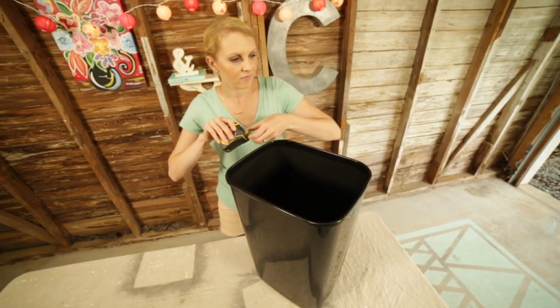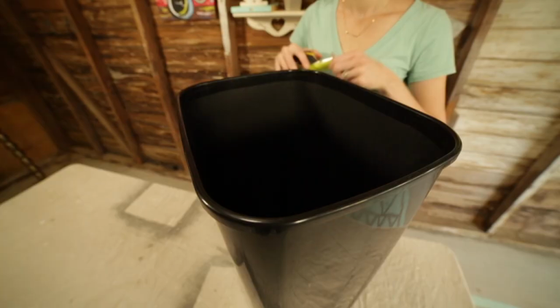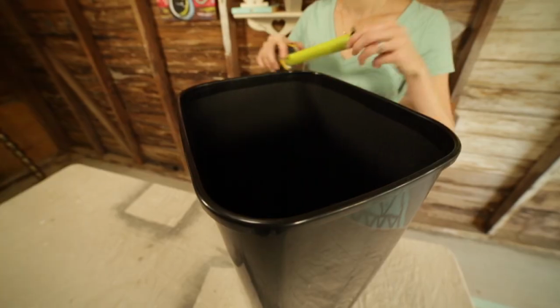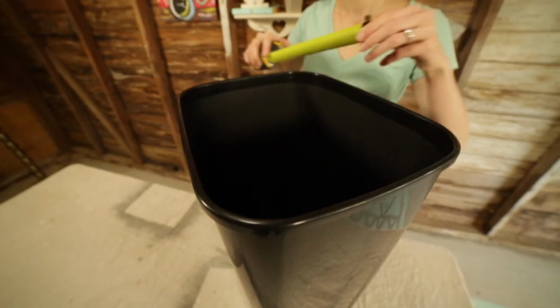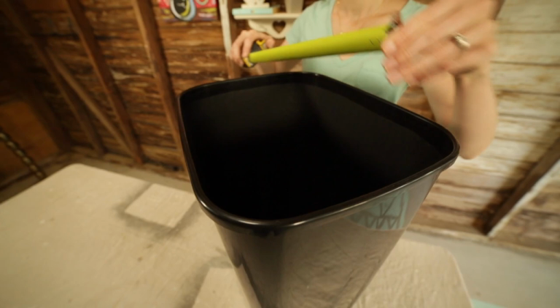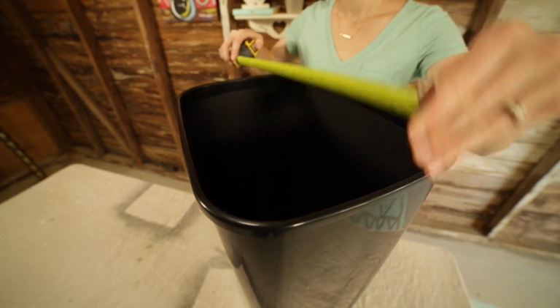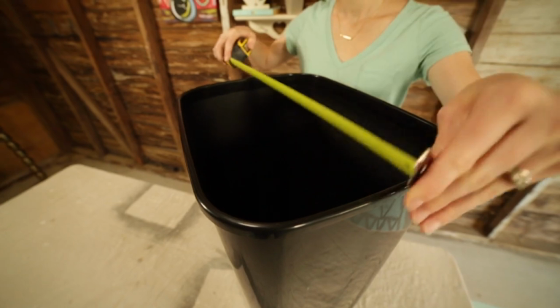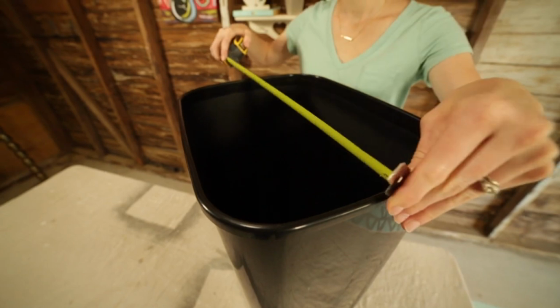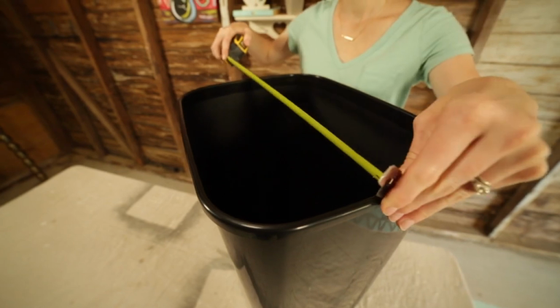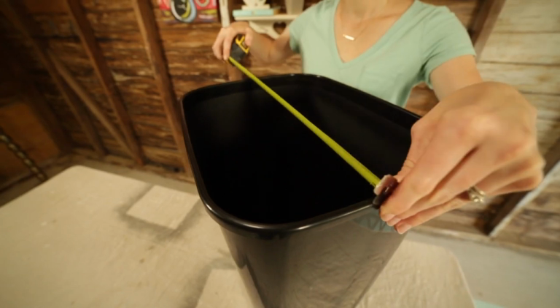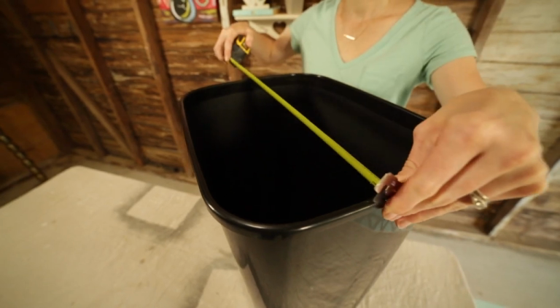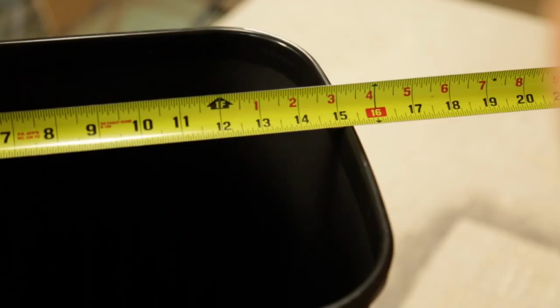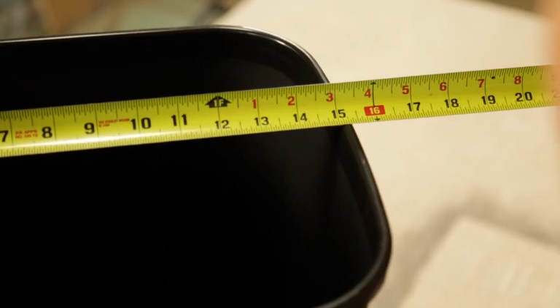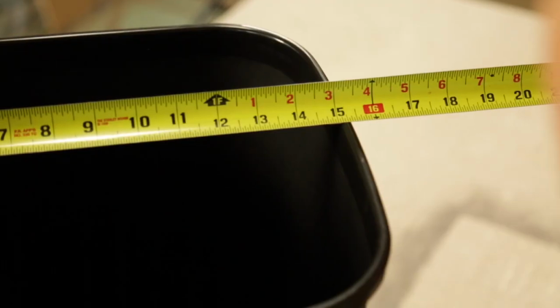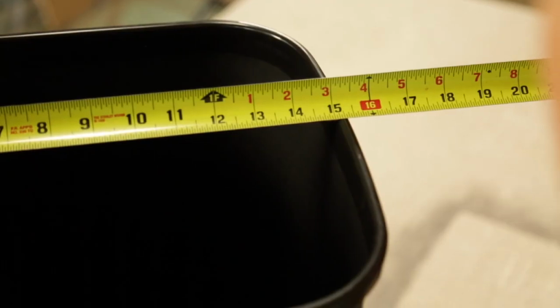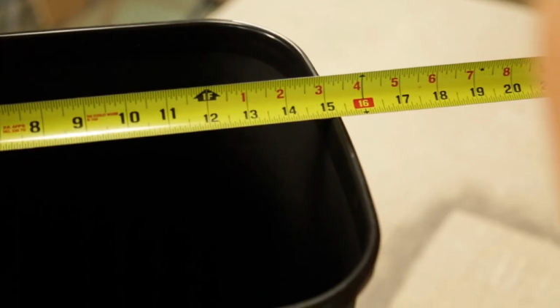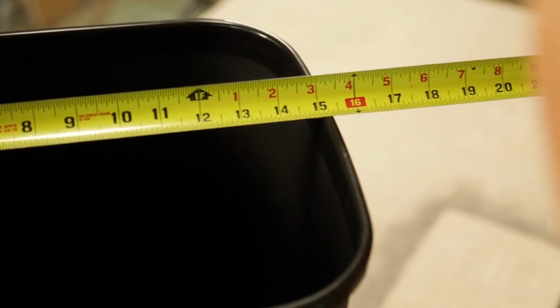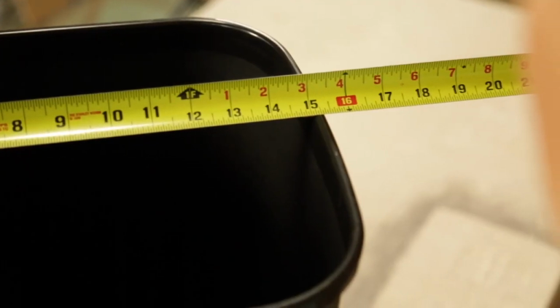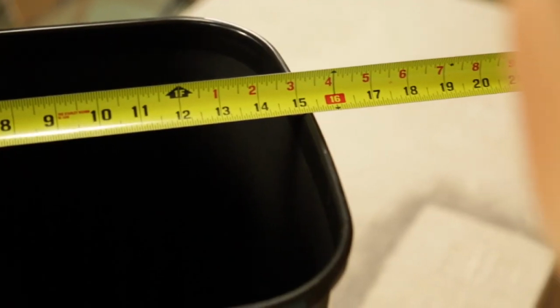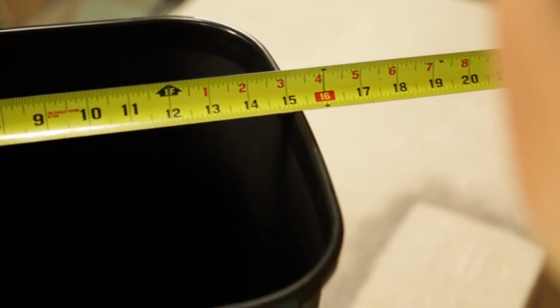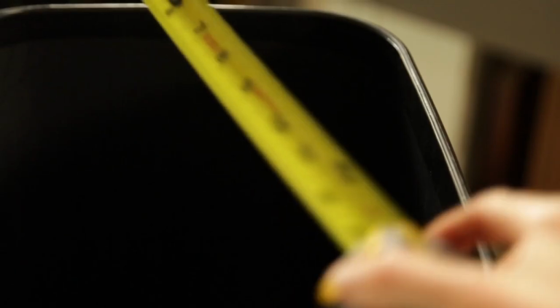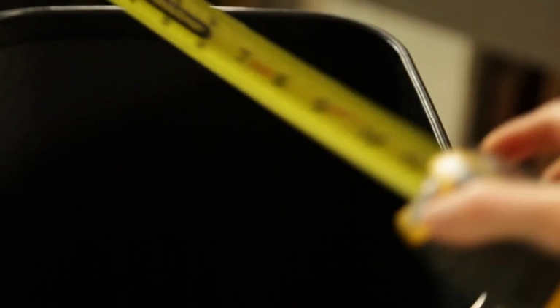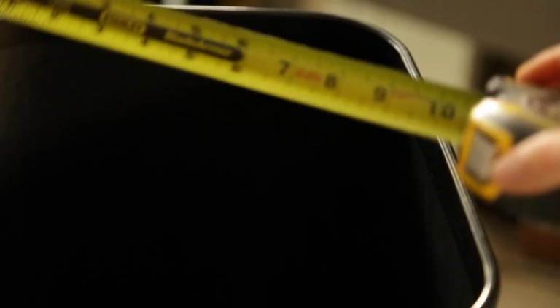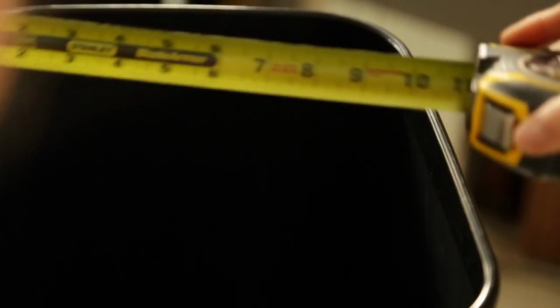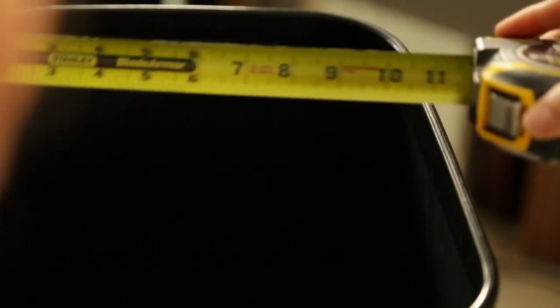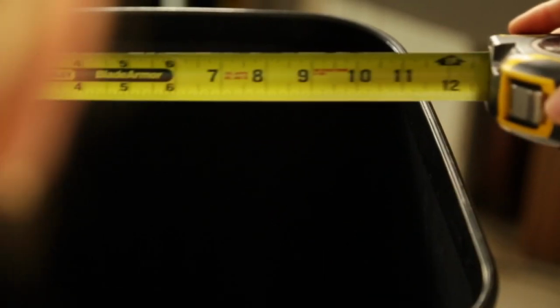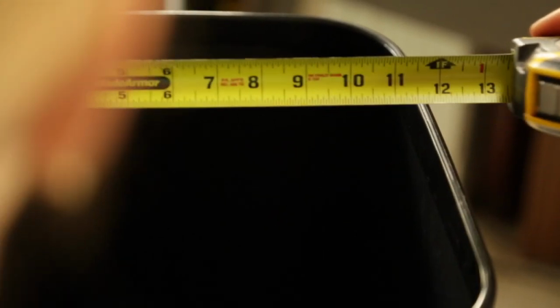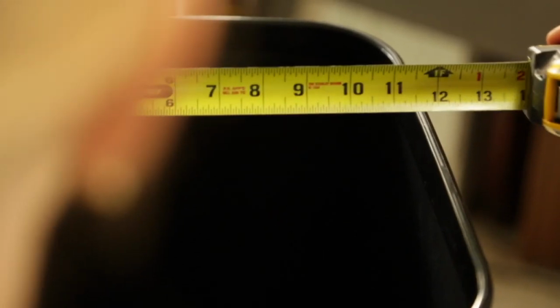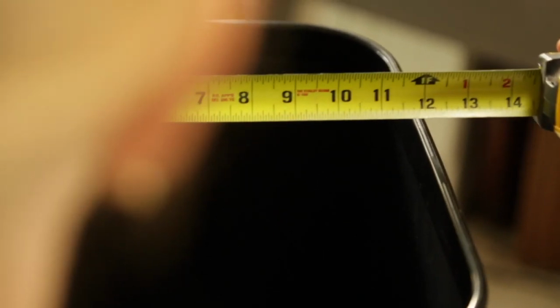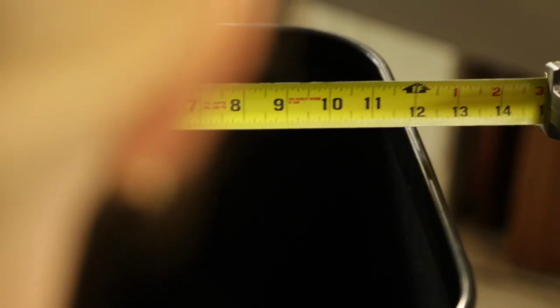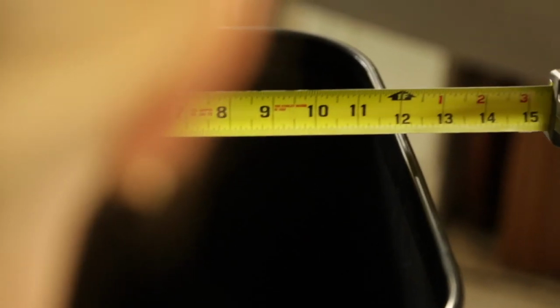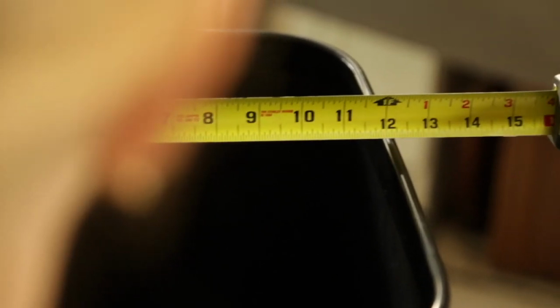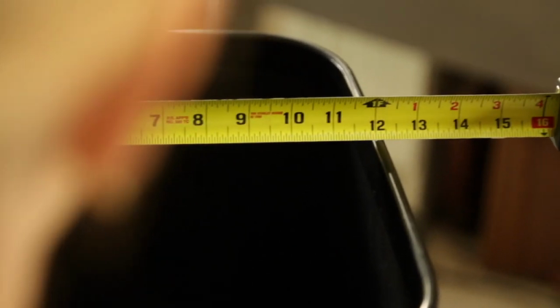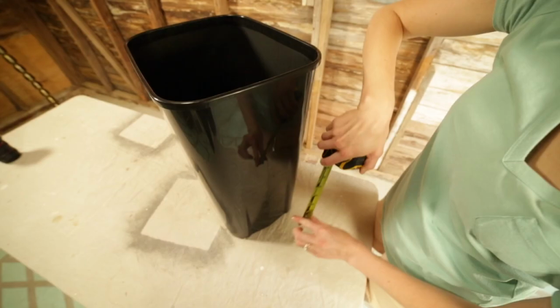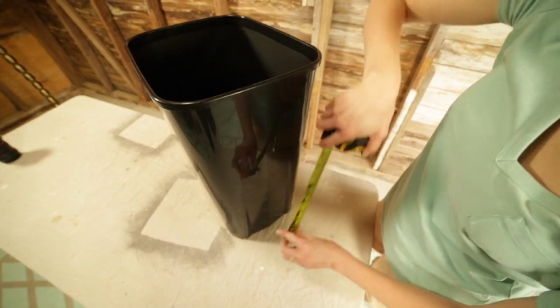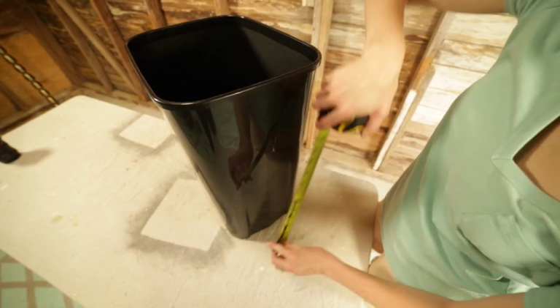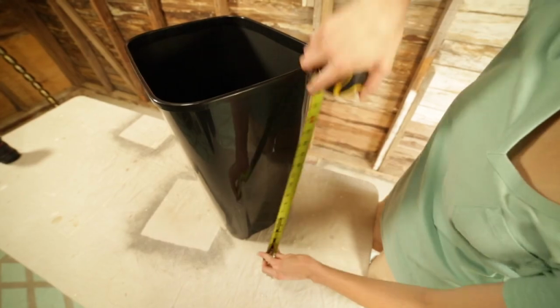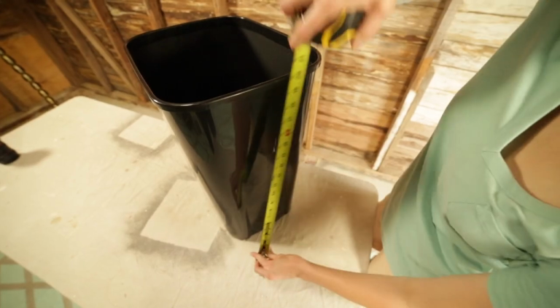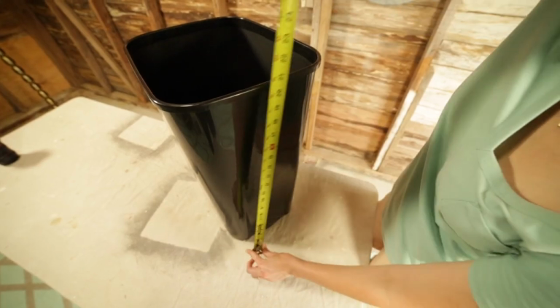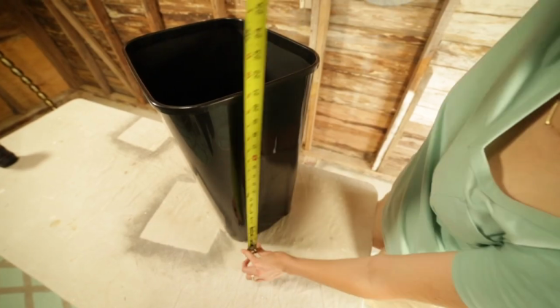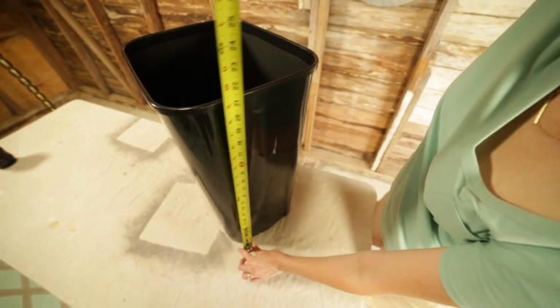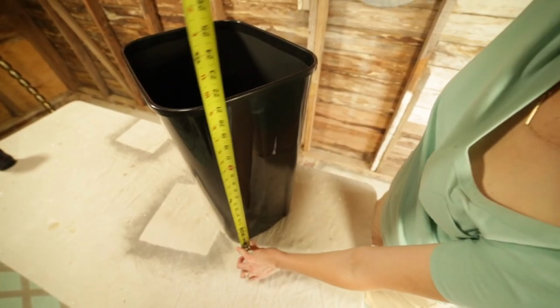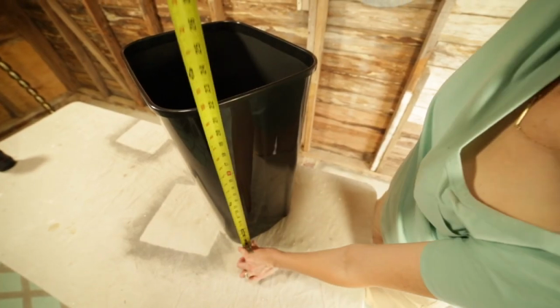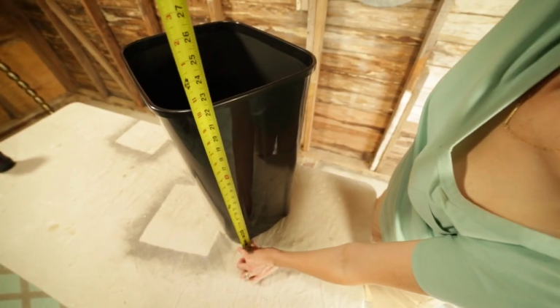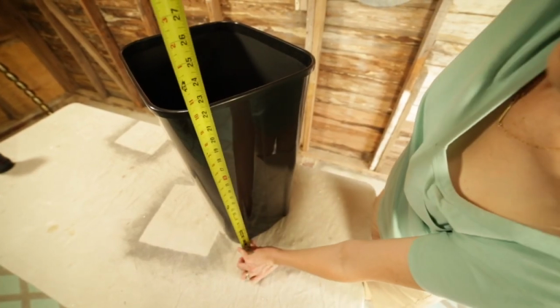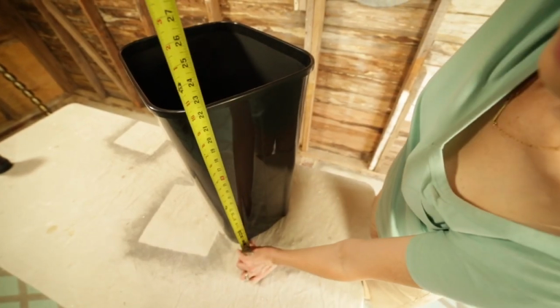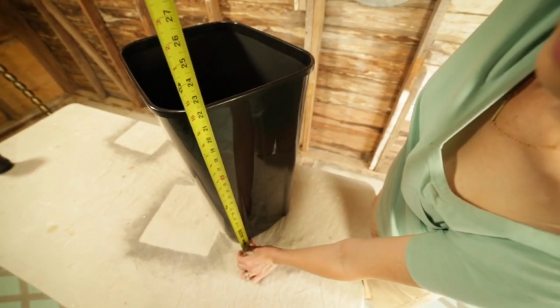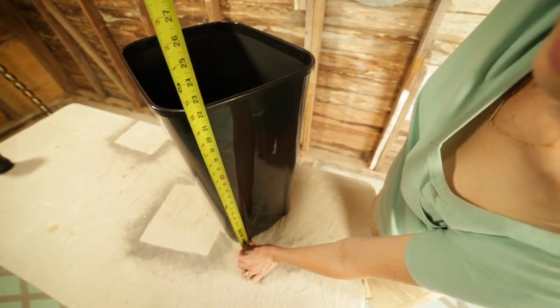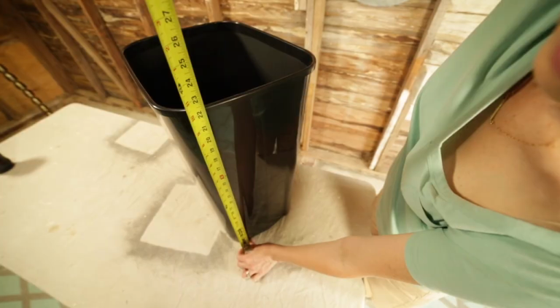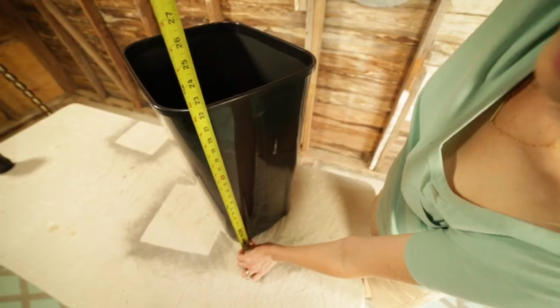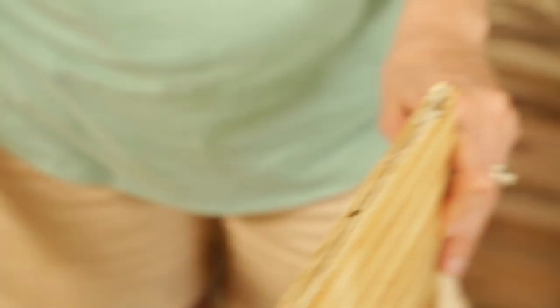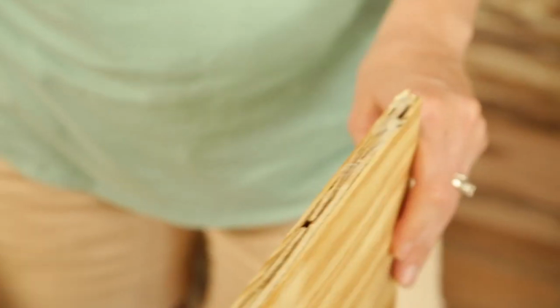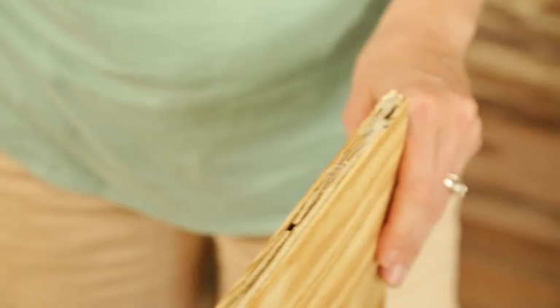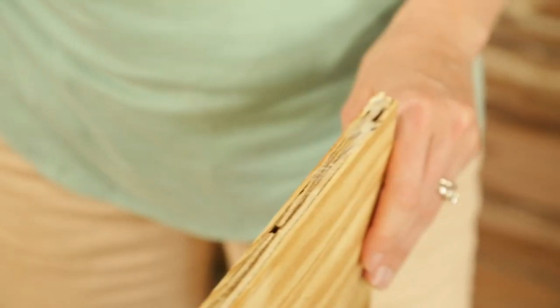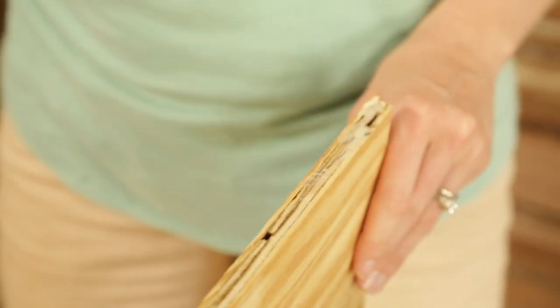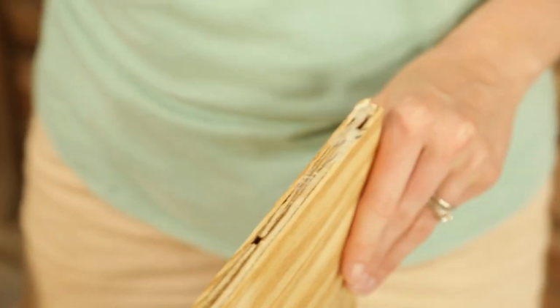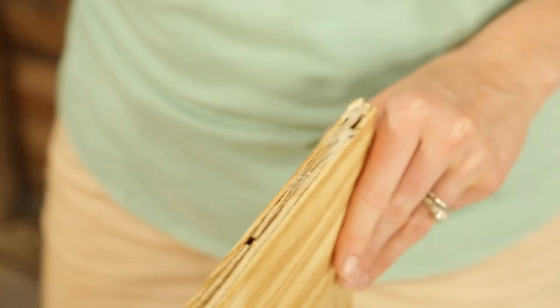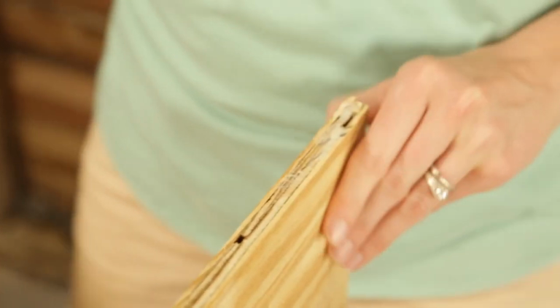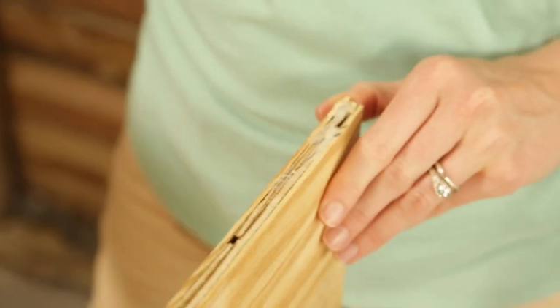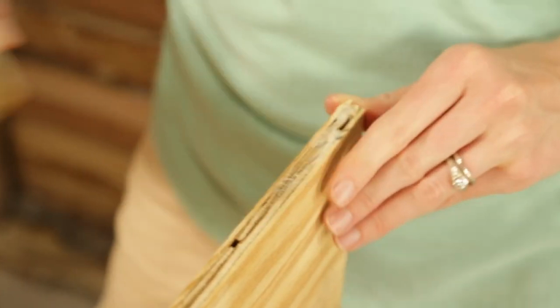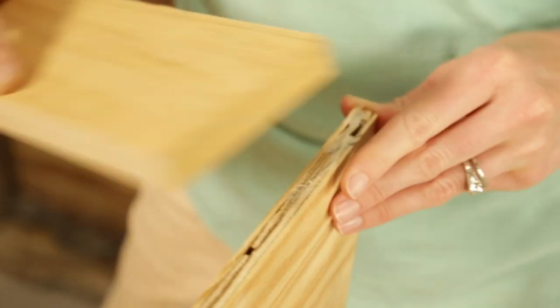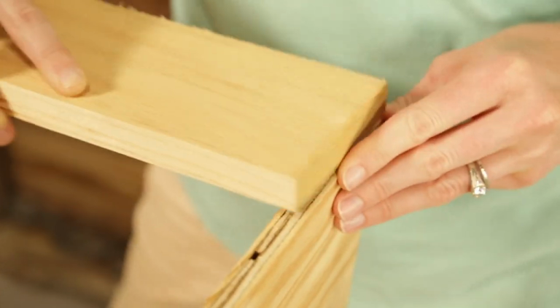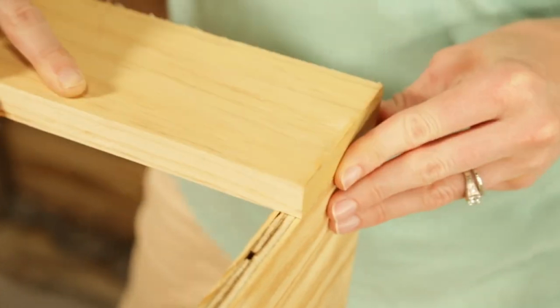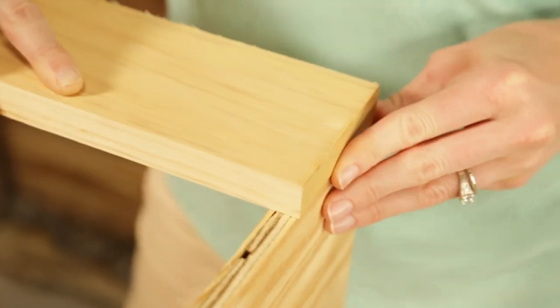Like any other project, it all starts with the measurements. The exact dimensions for this particular cabinet are listed below. All you need is some plywood and 1x4s.